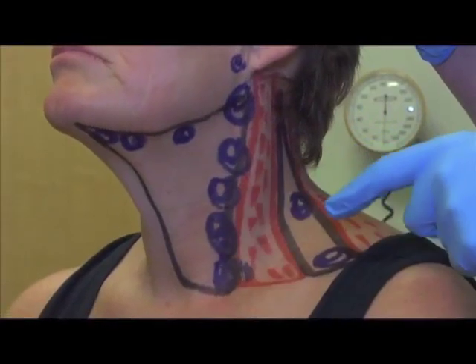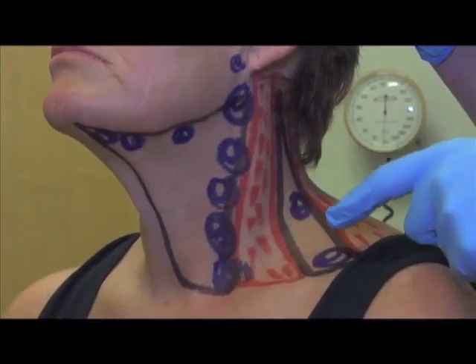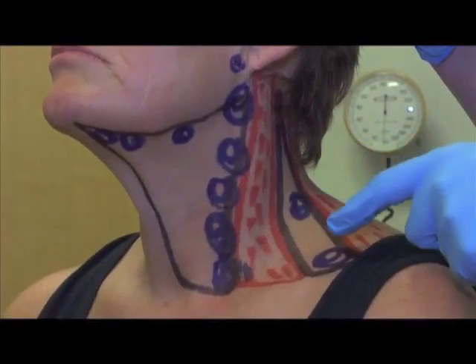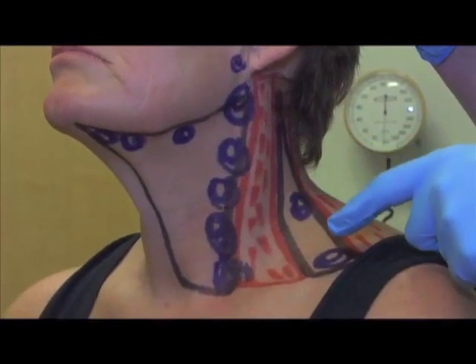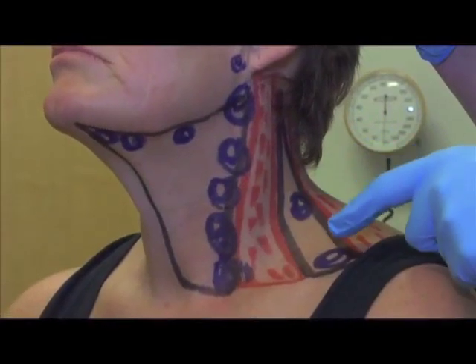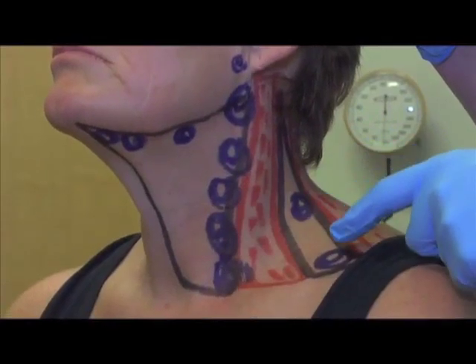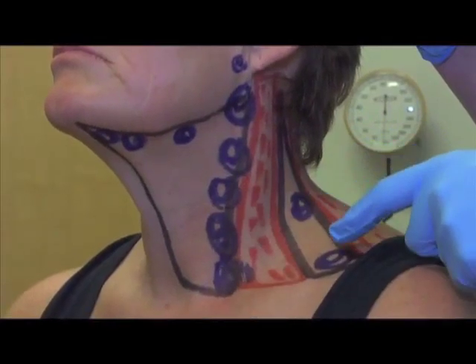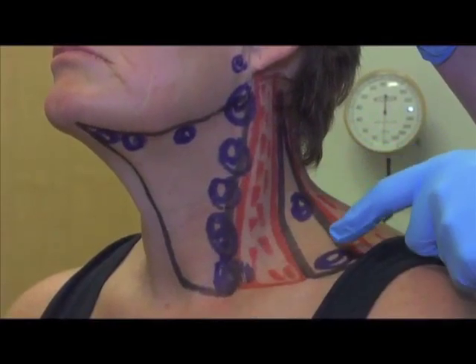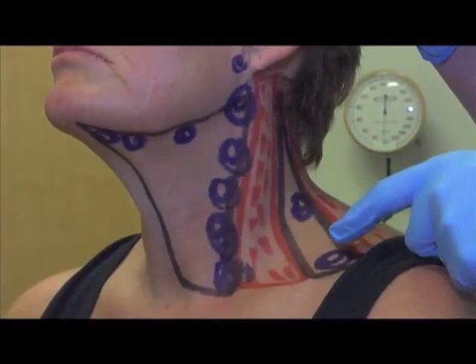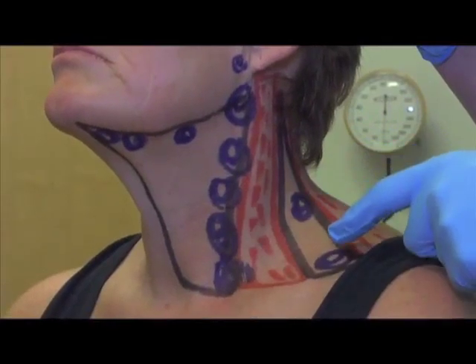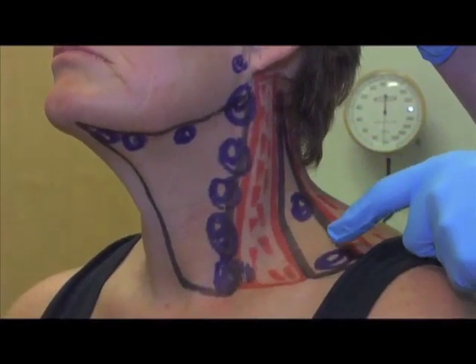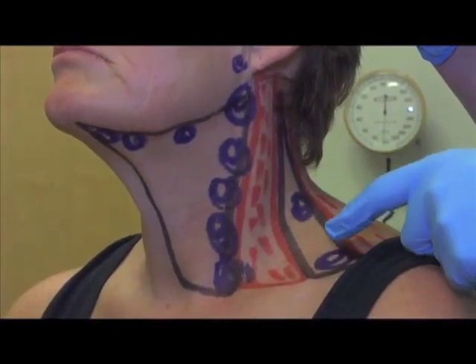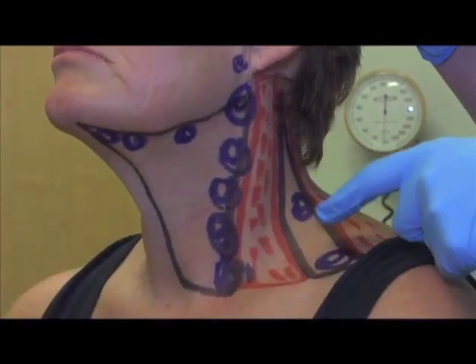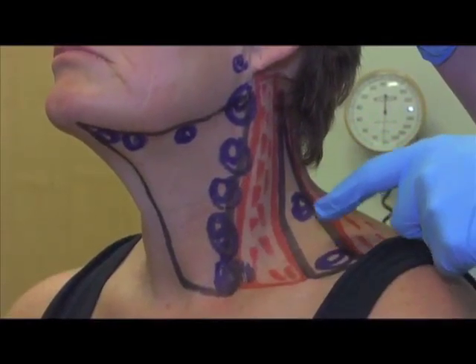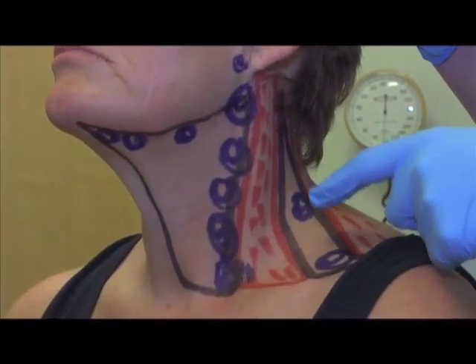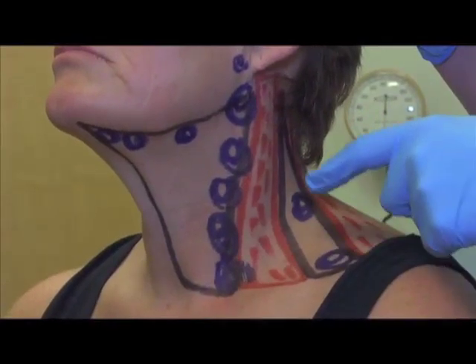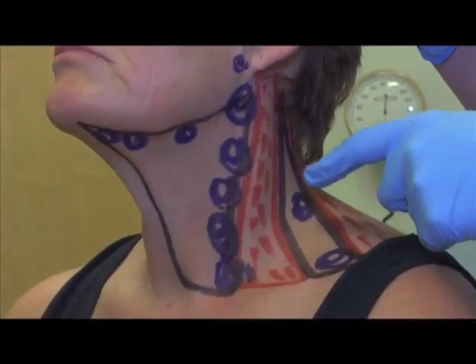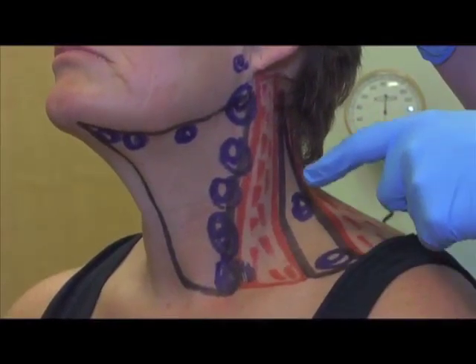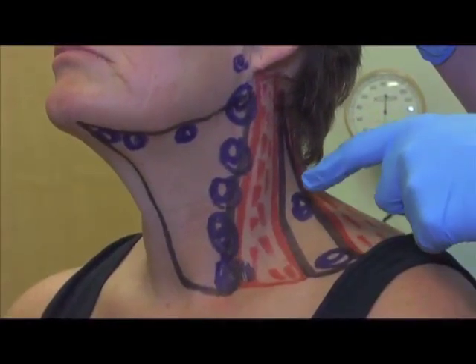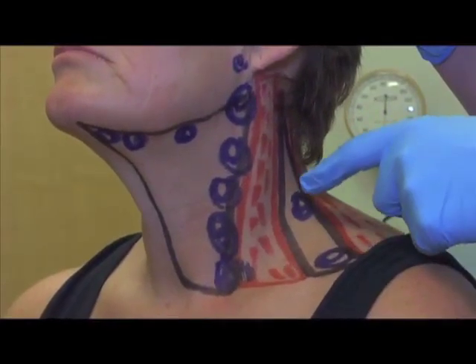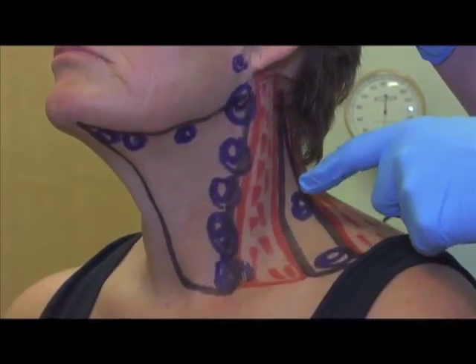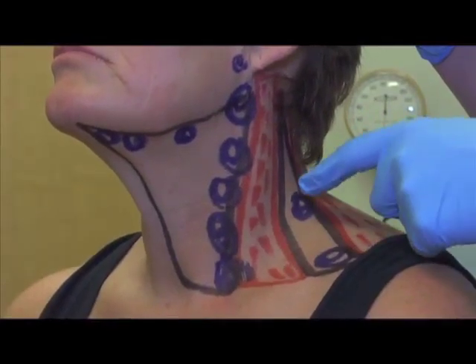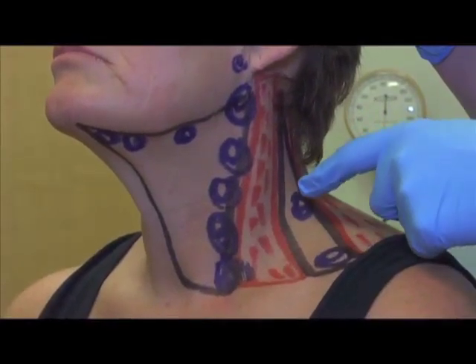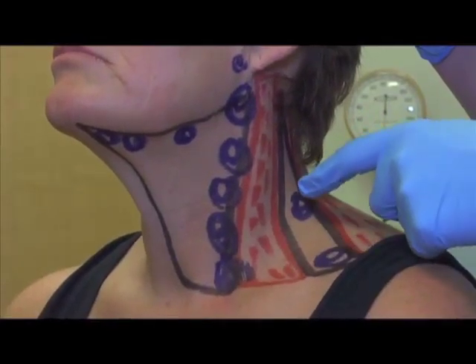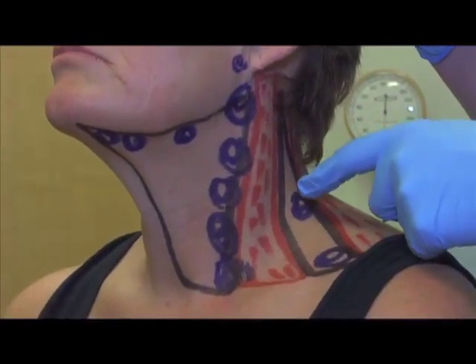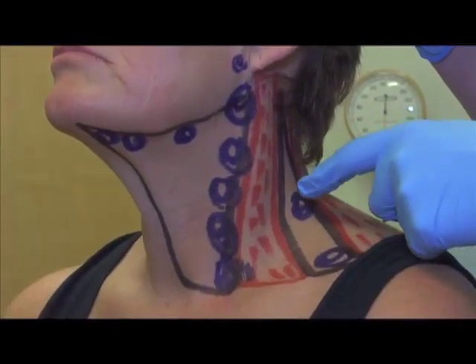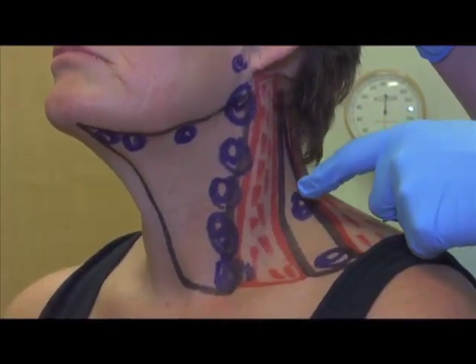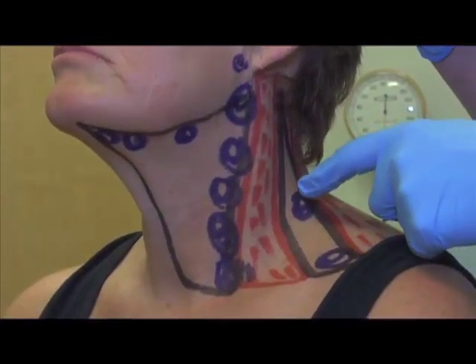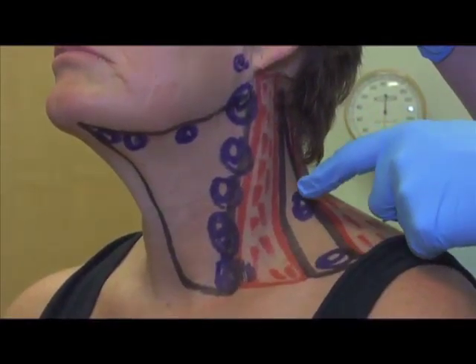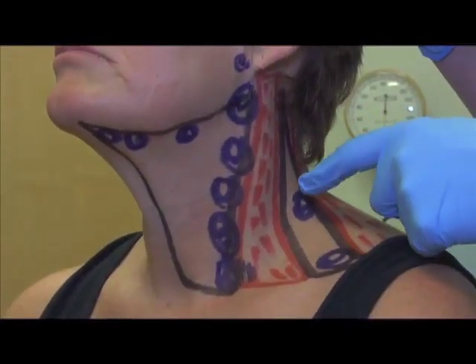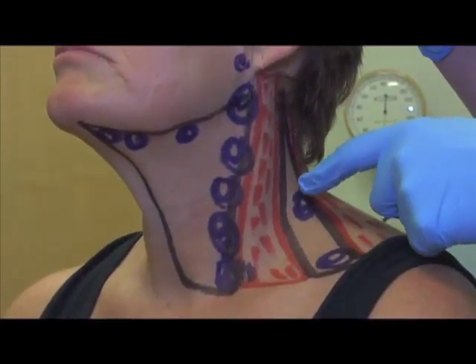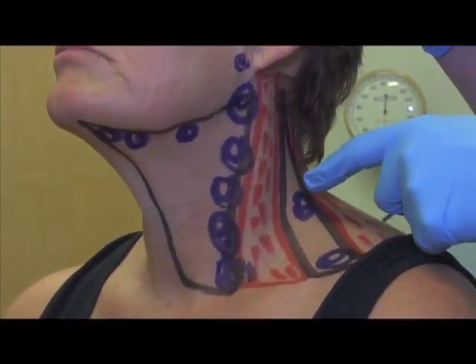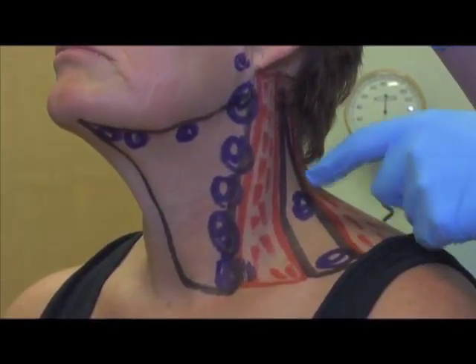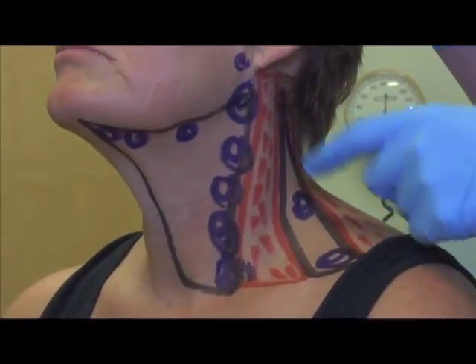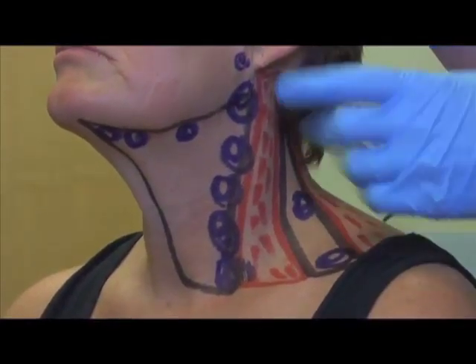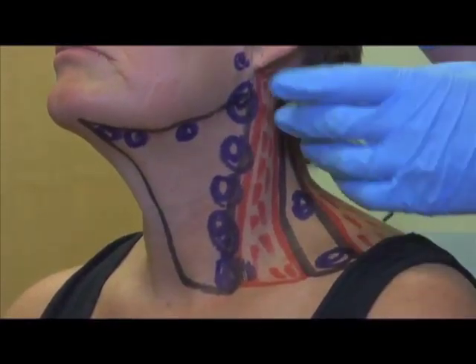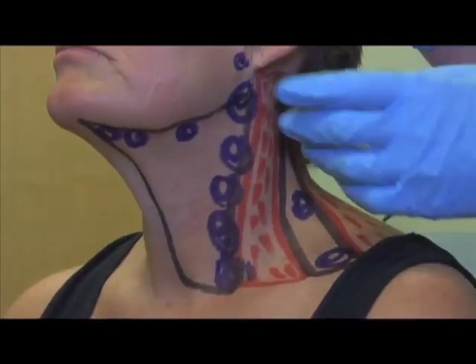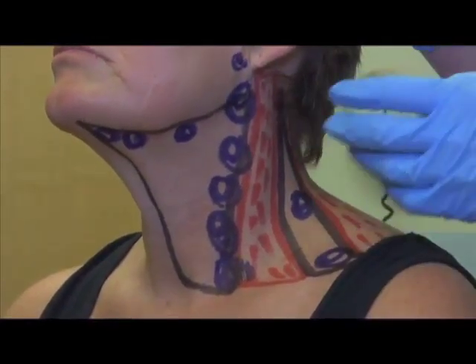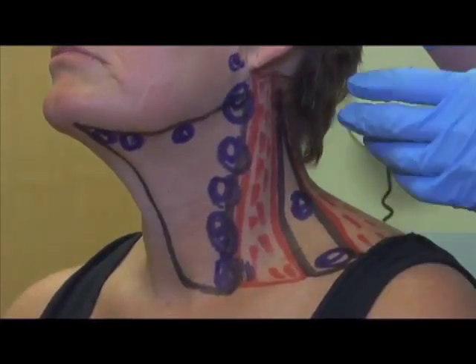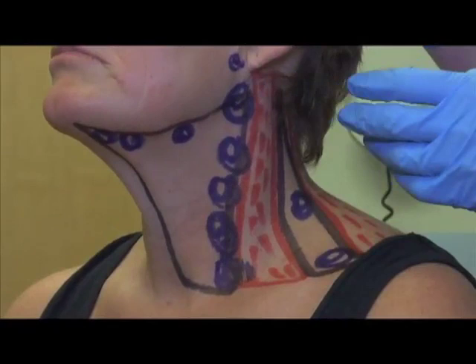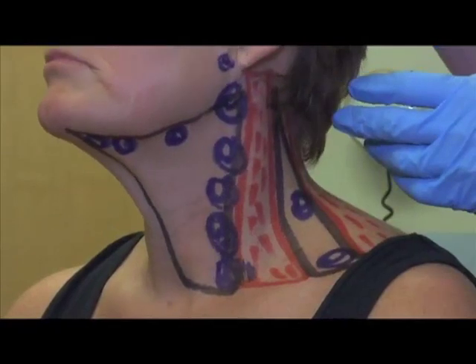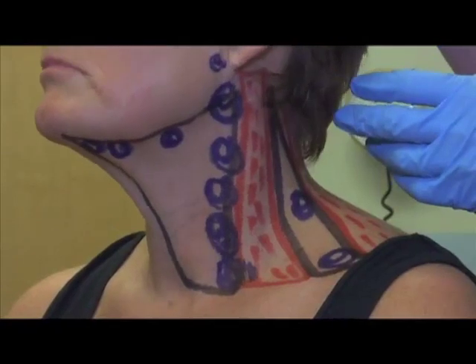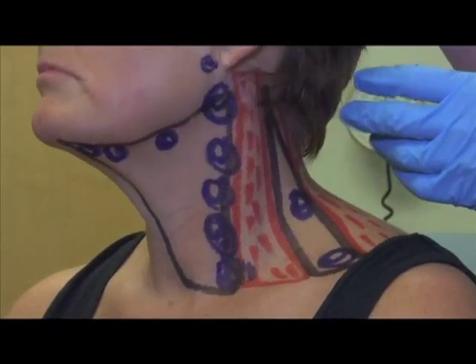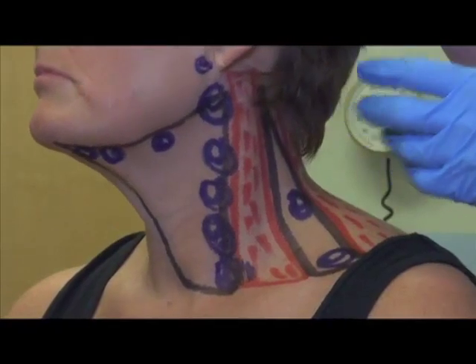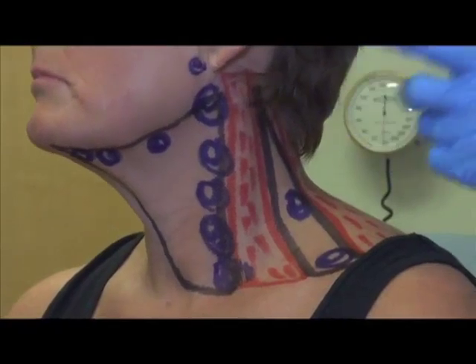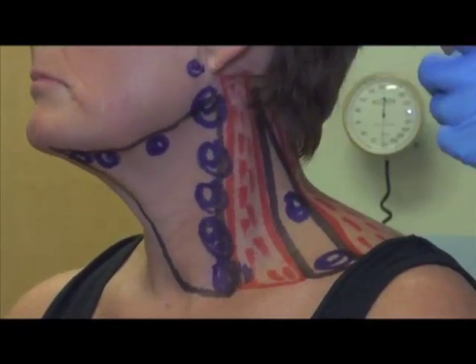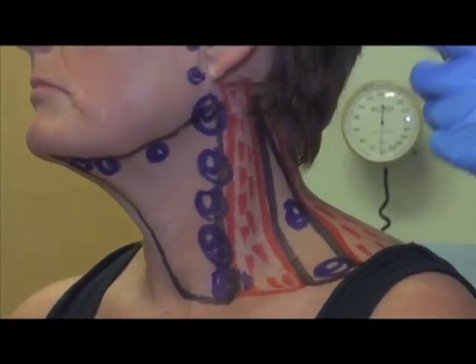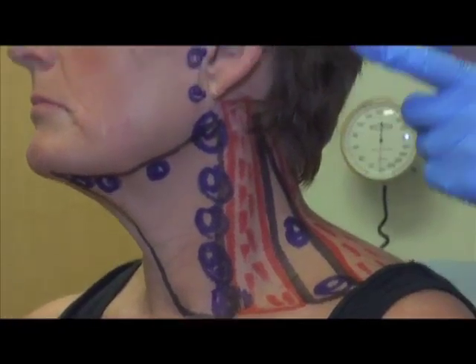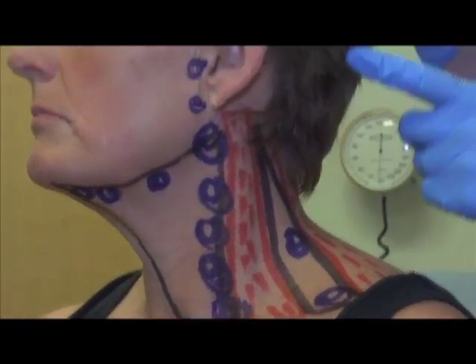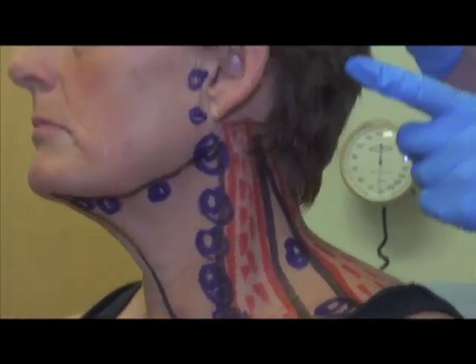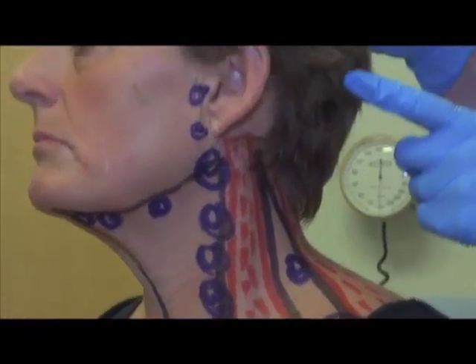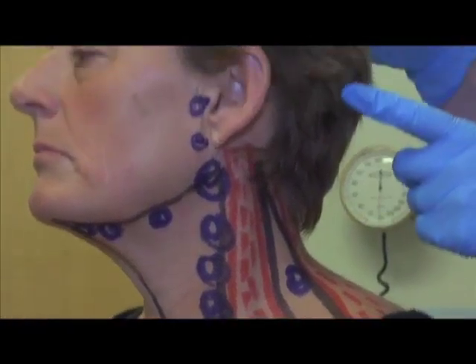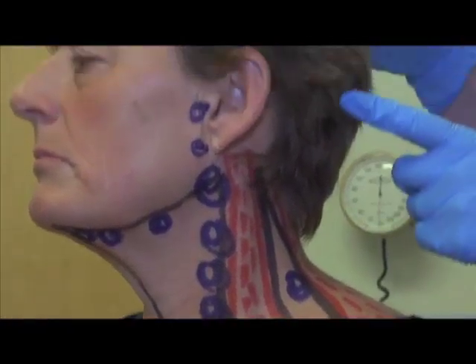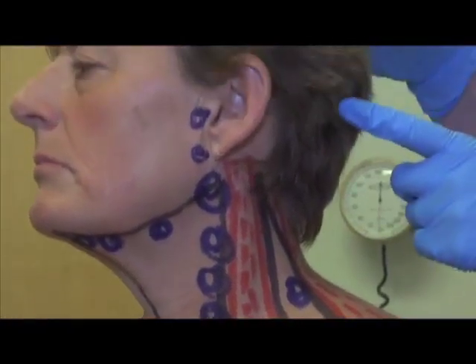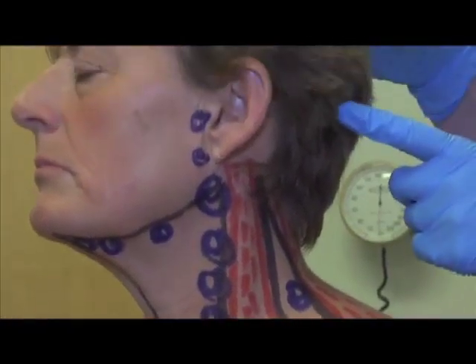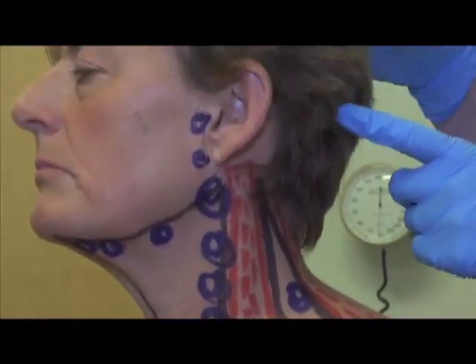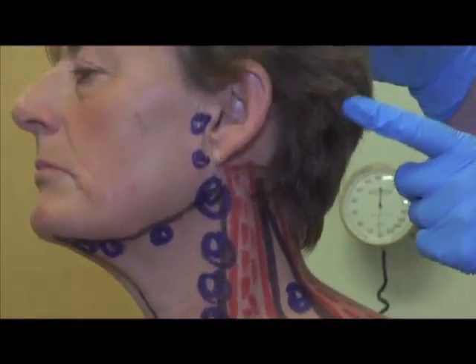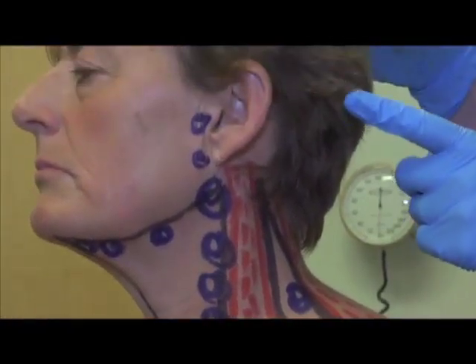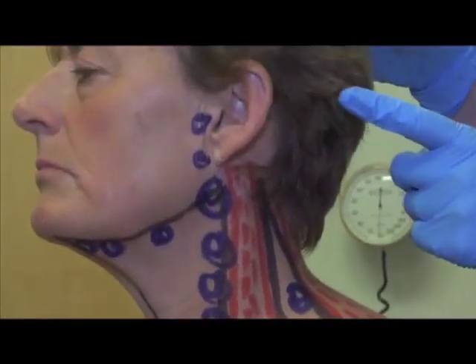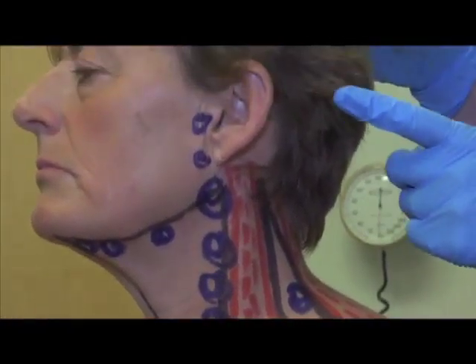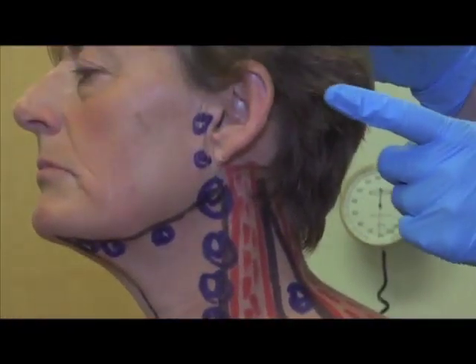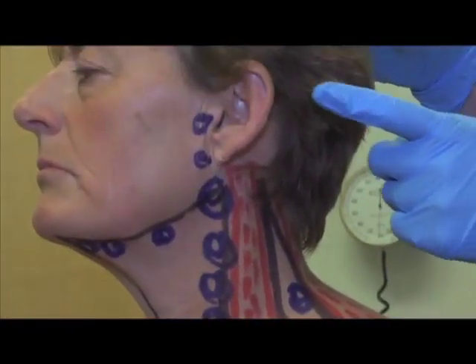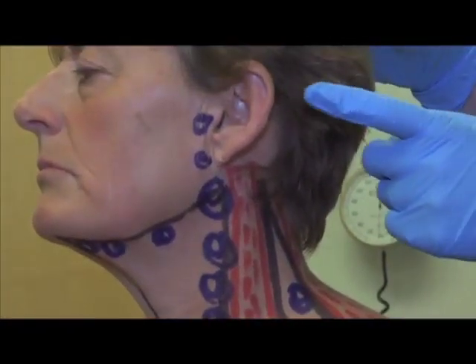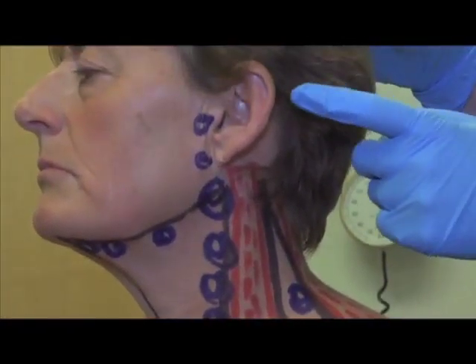At the root of the neck above and behind the collarbone, at the back of the neck, at the back of the scalp and behind the ear.